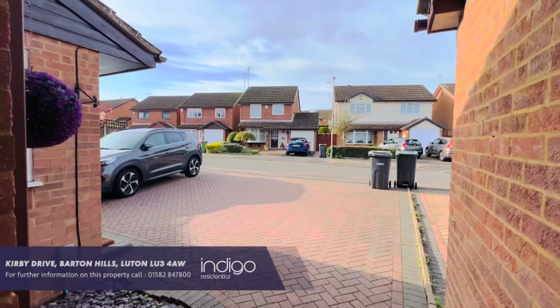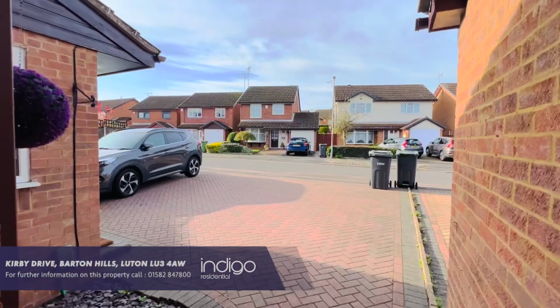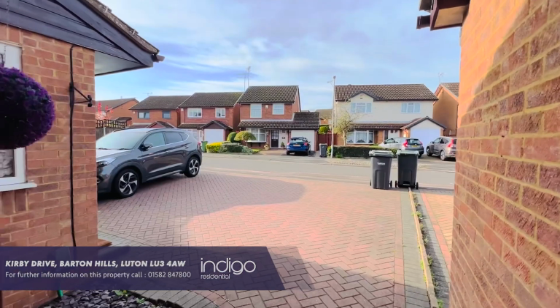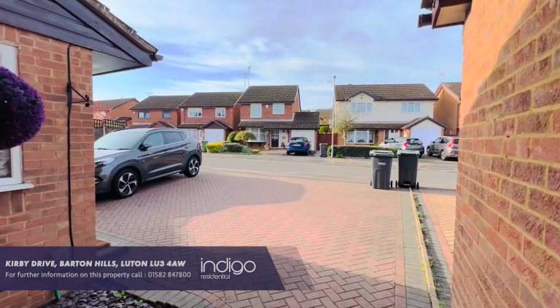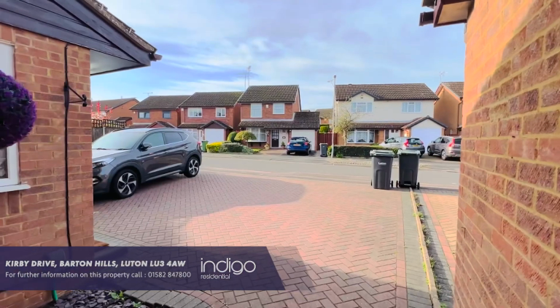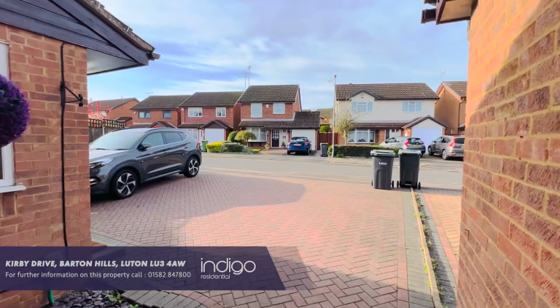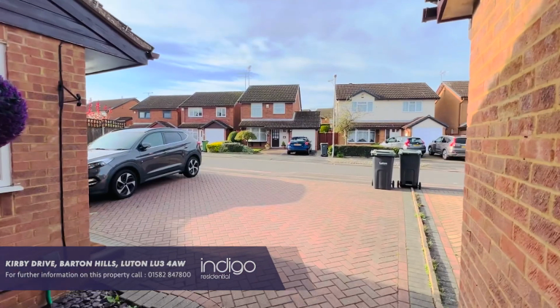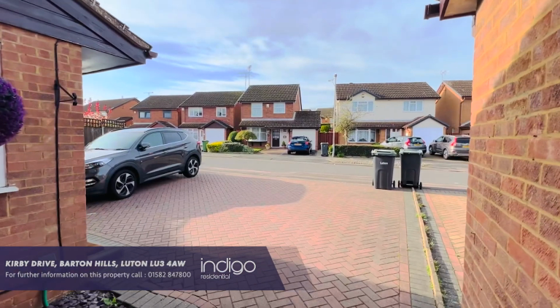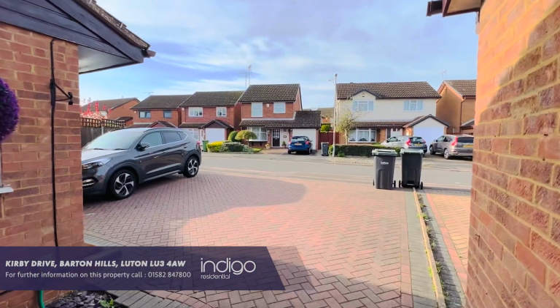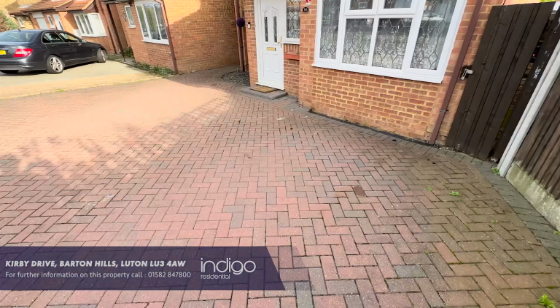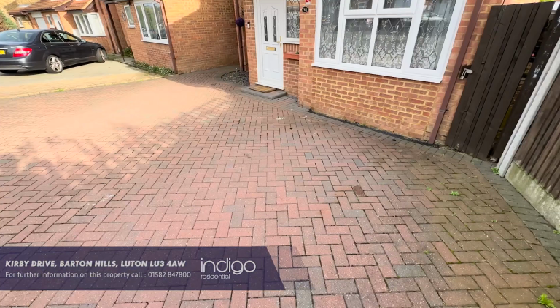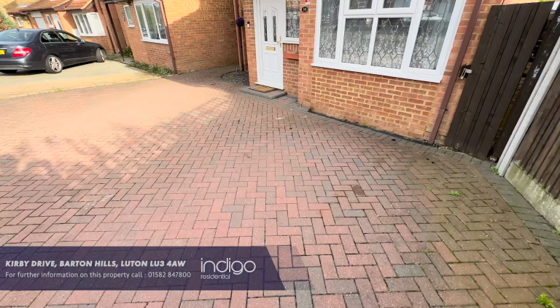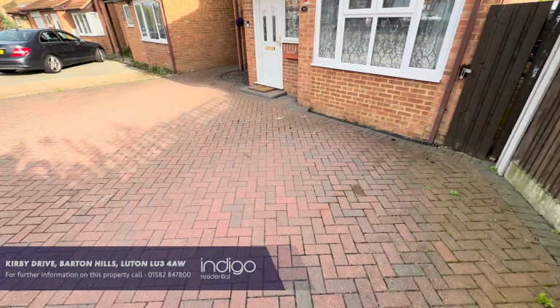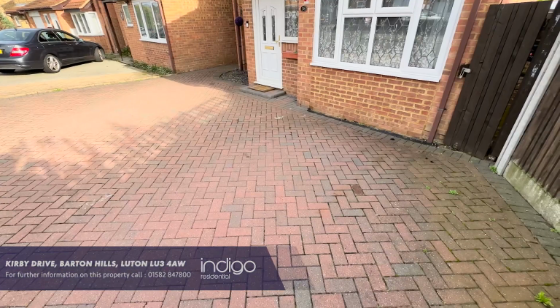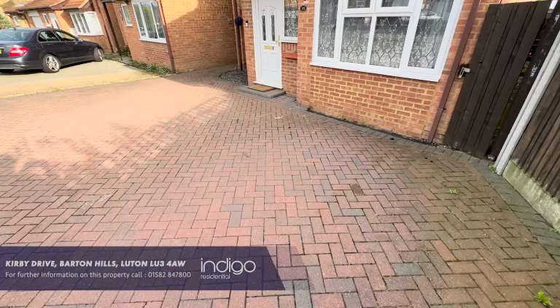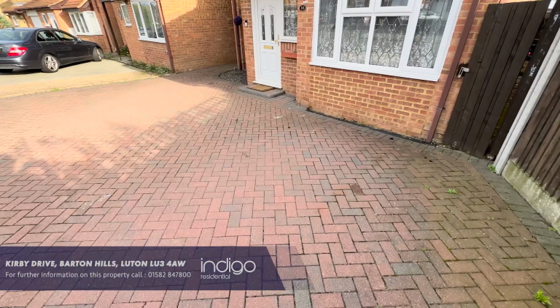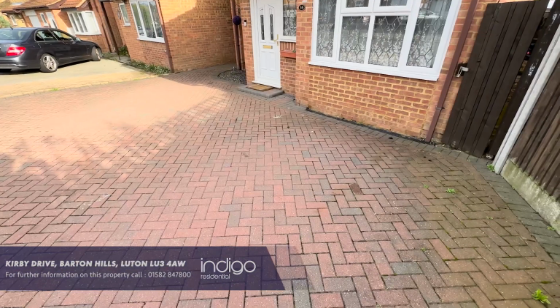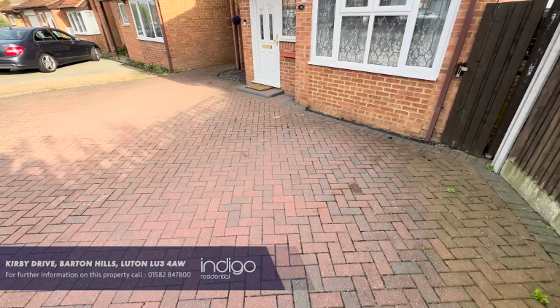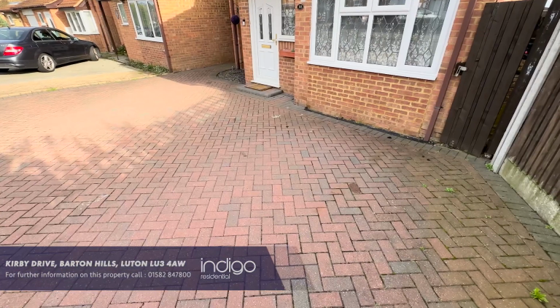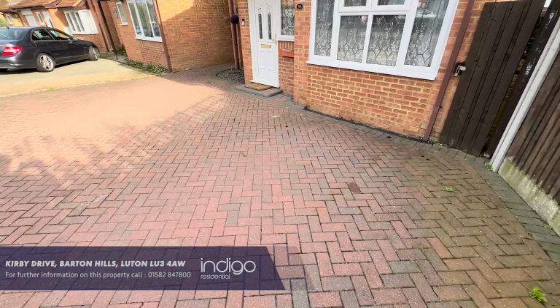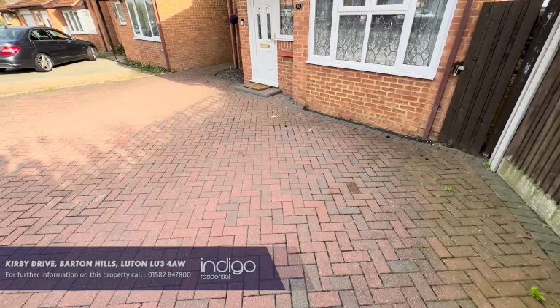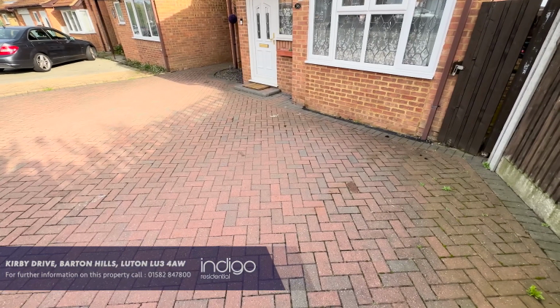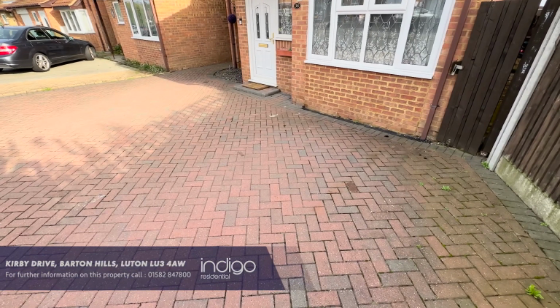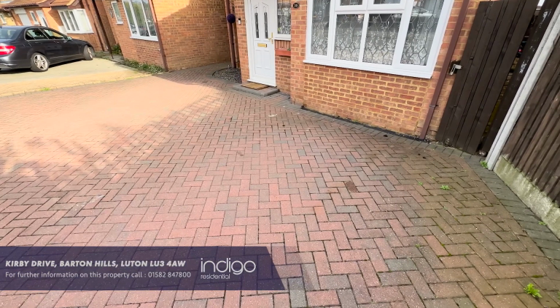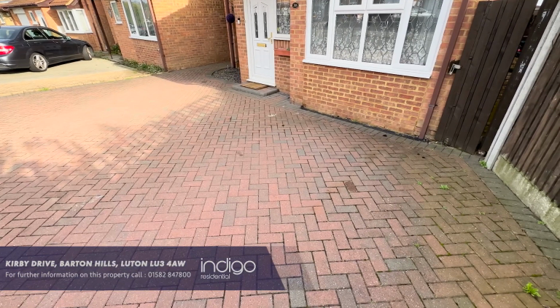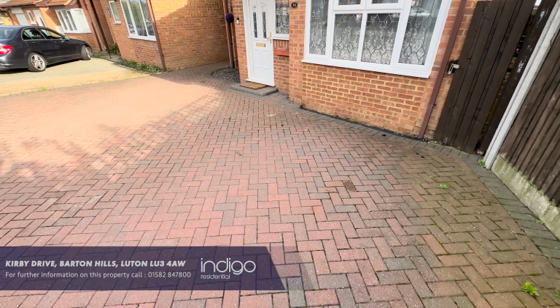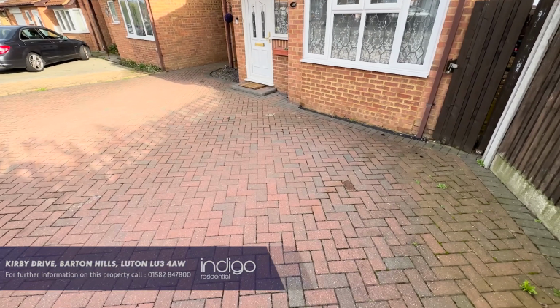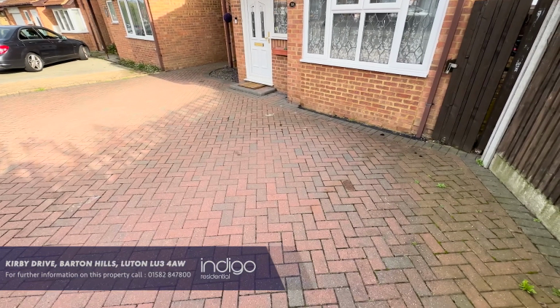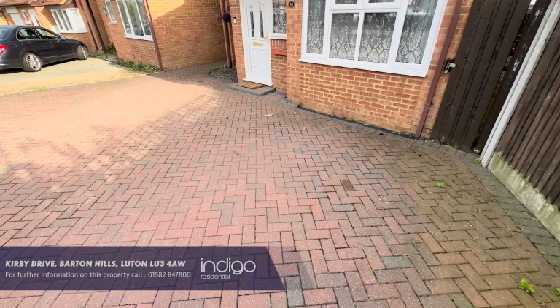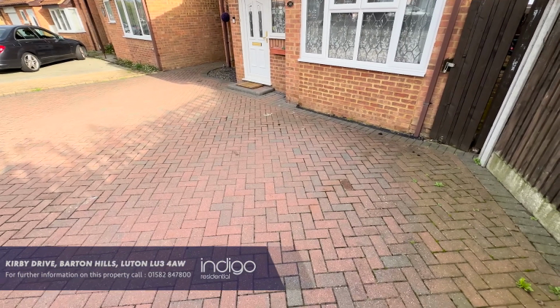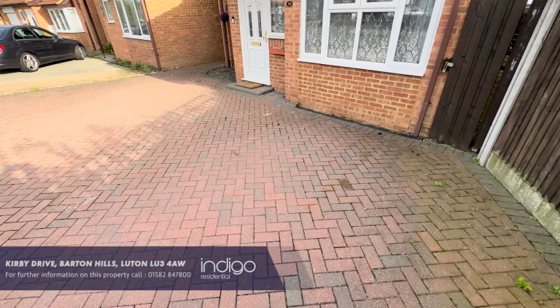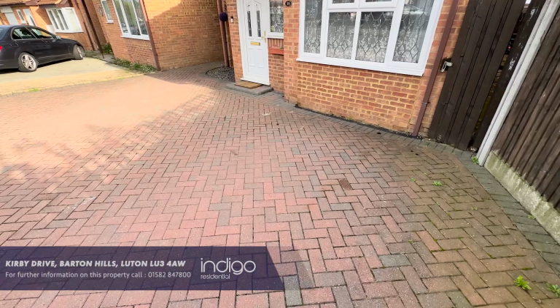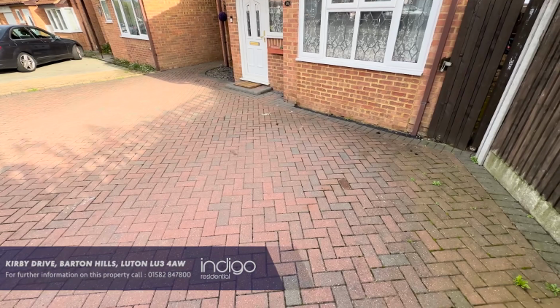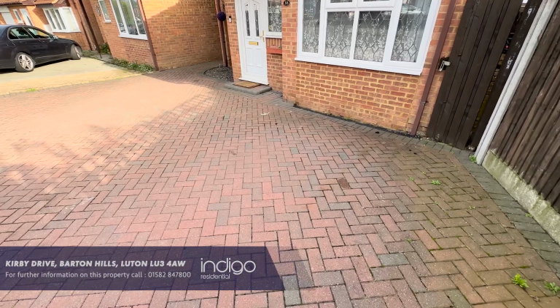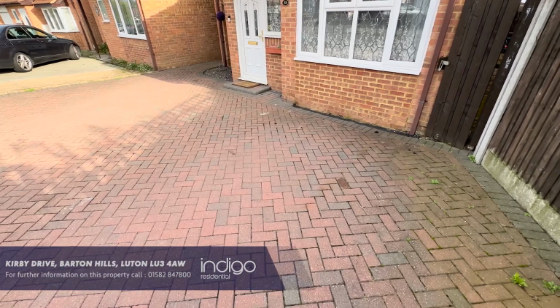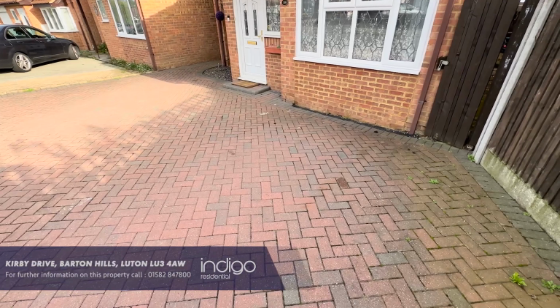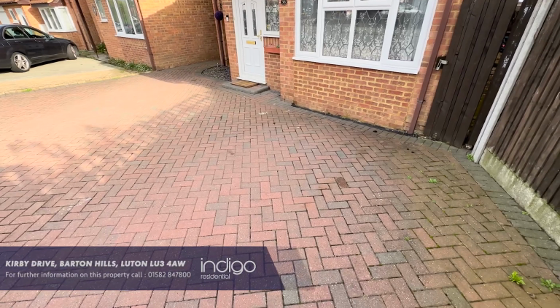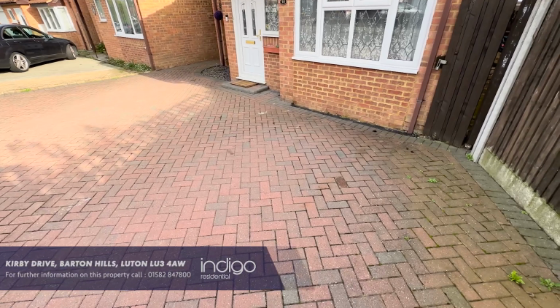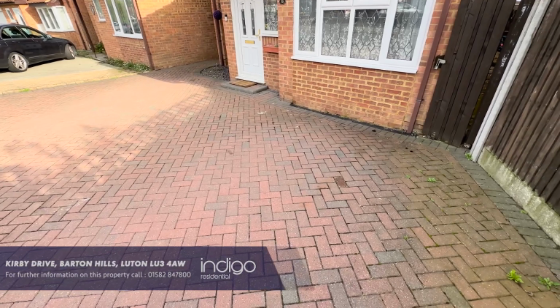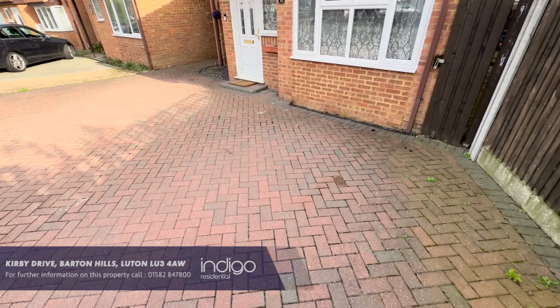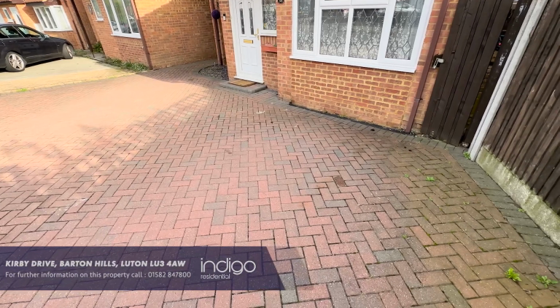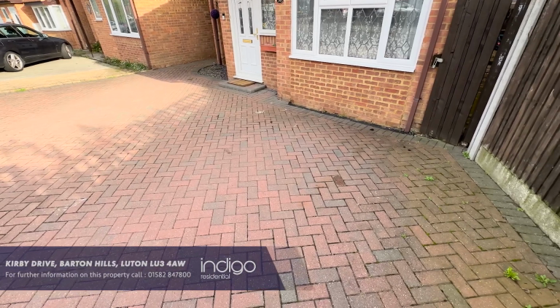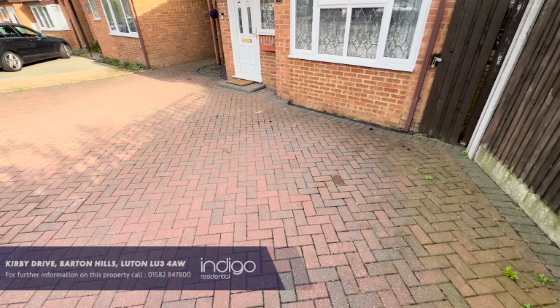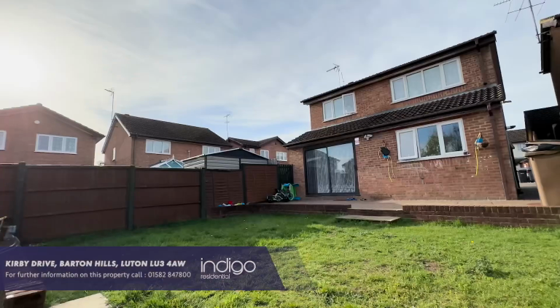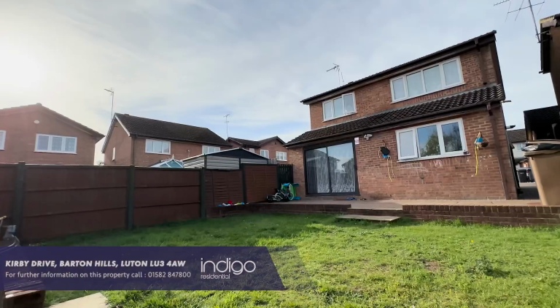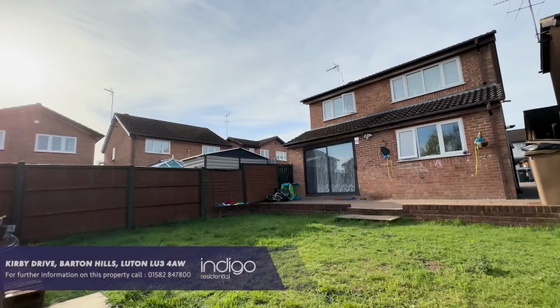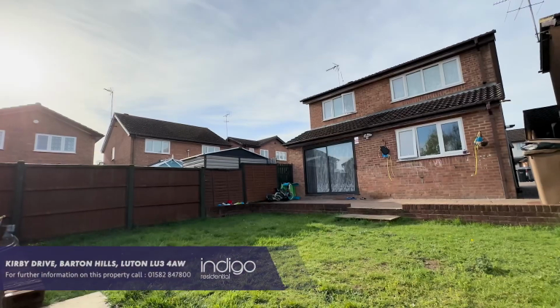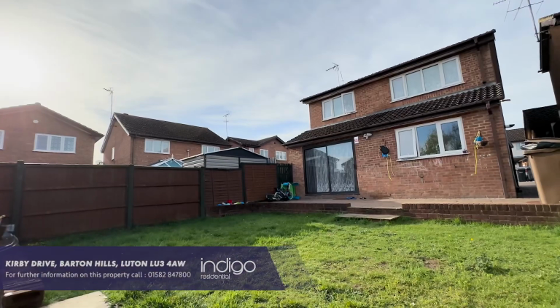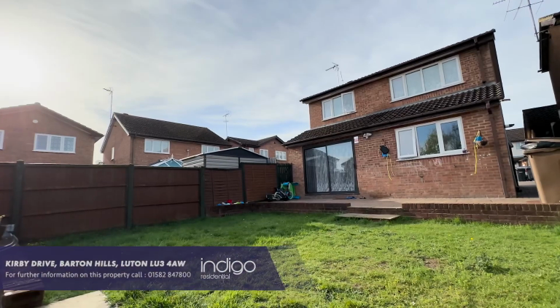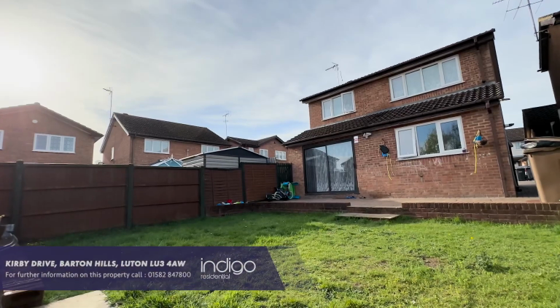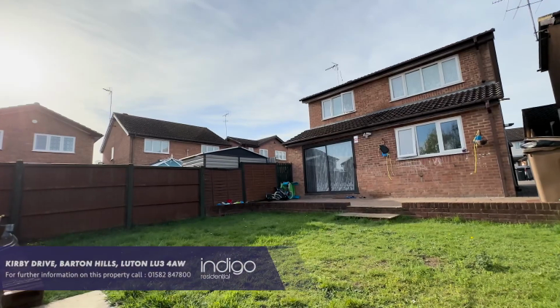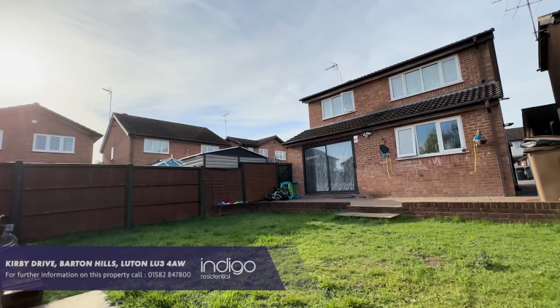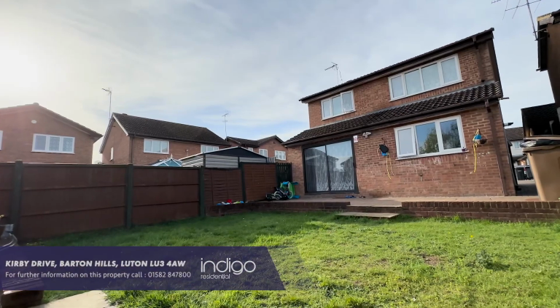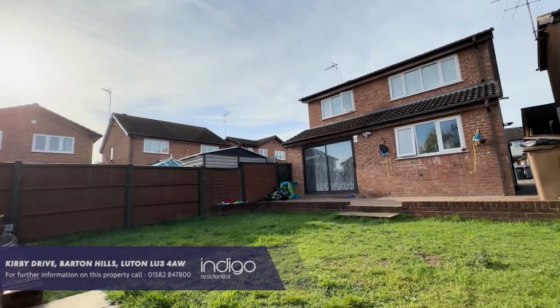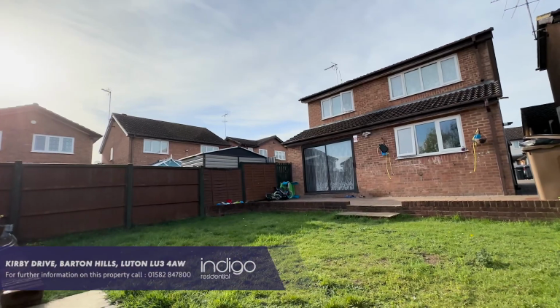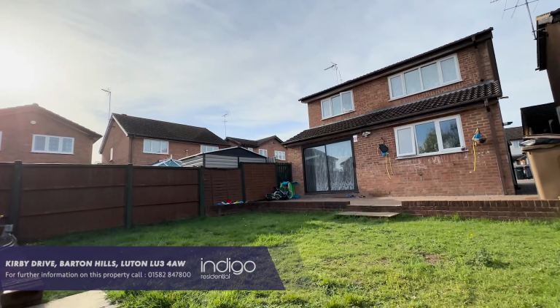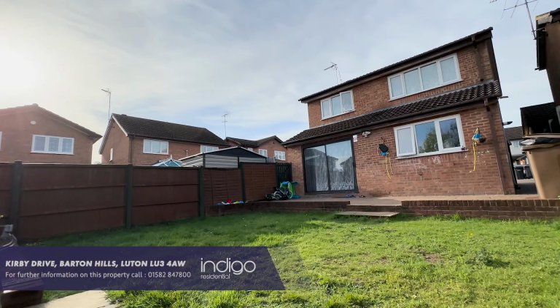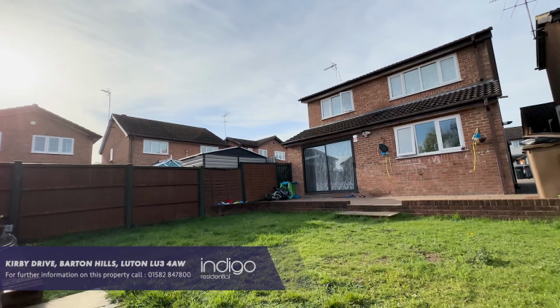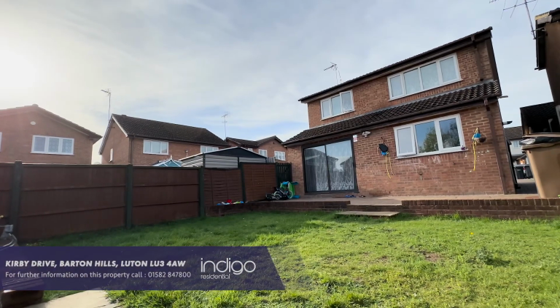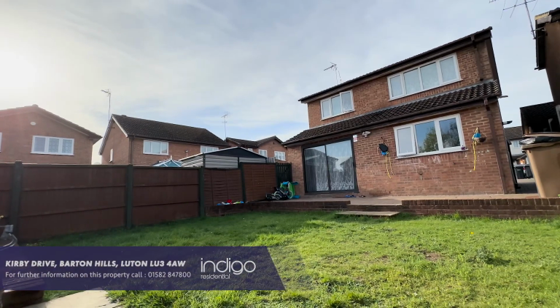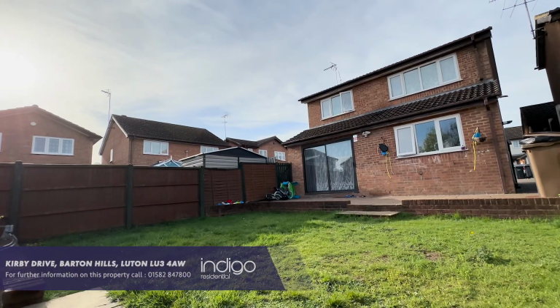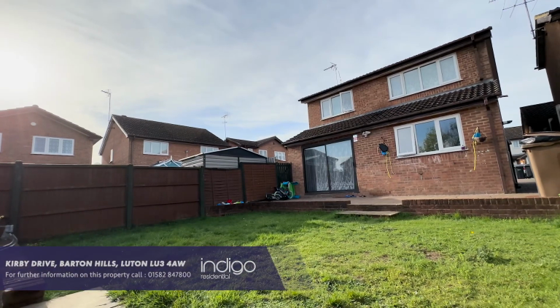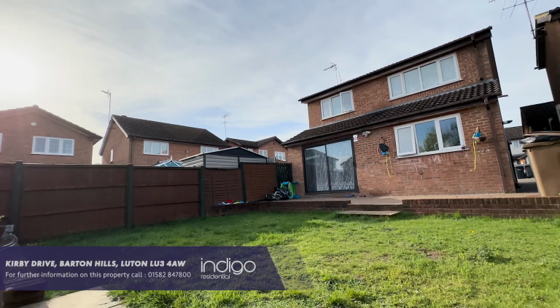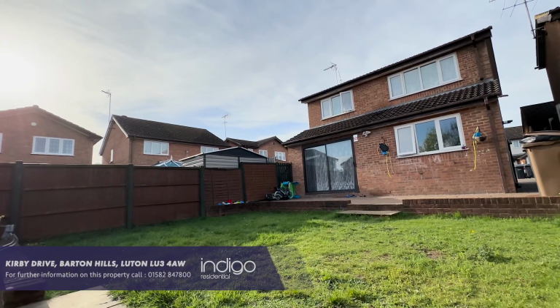Externally there's a block-paved driveway to the front and a private rear garden with patio and lawn areas.